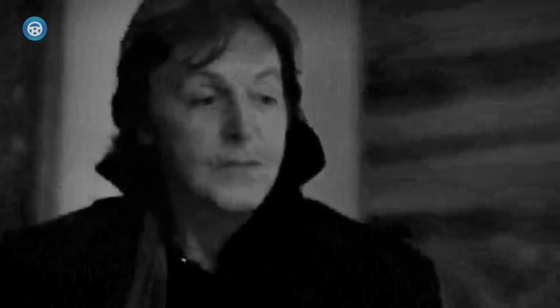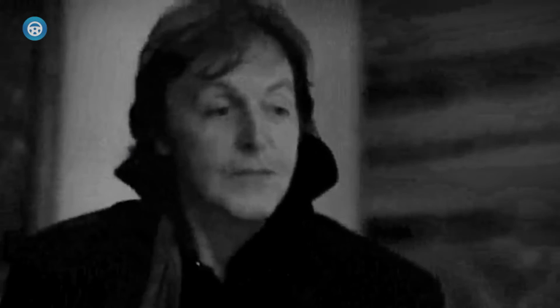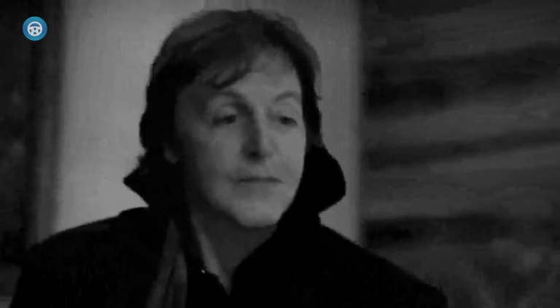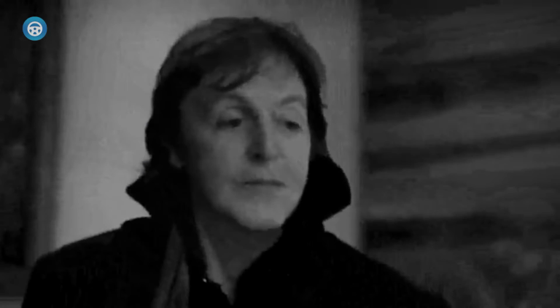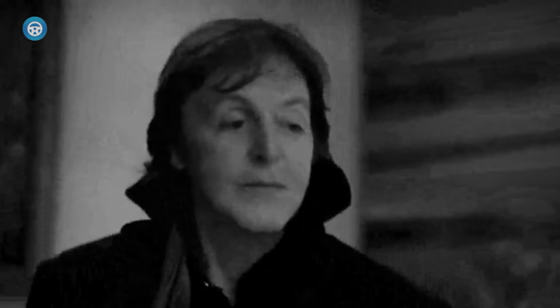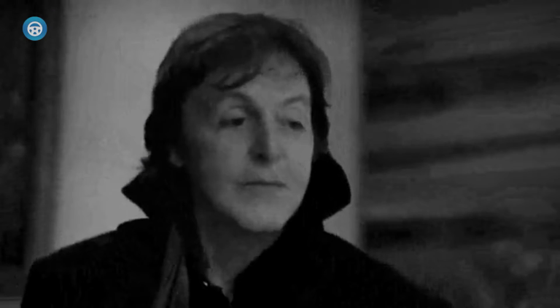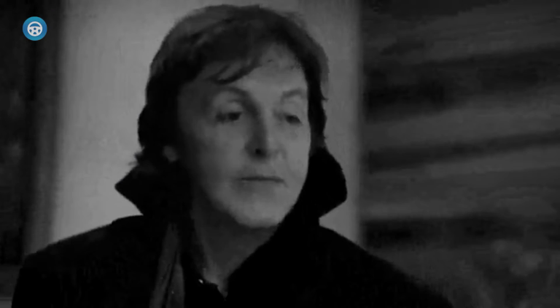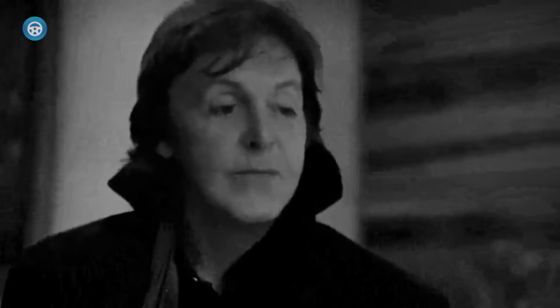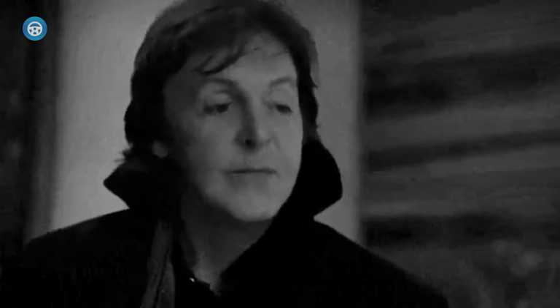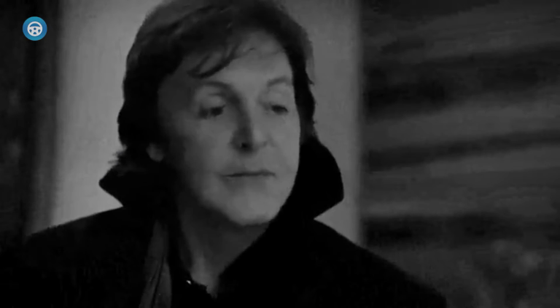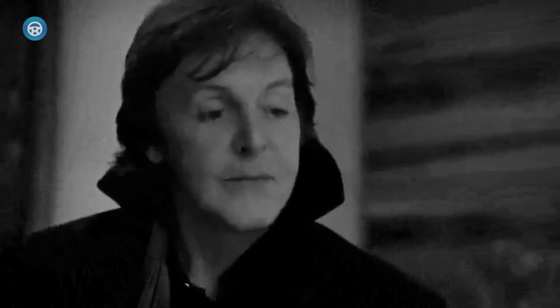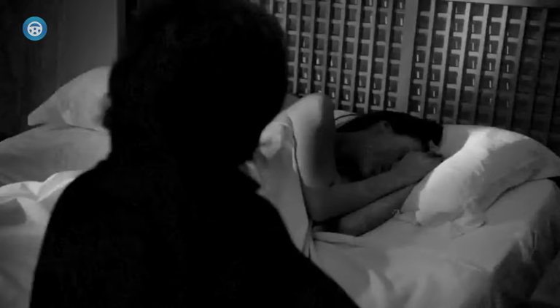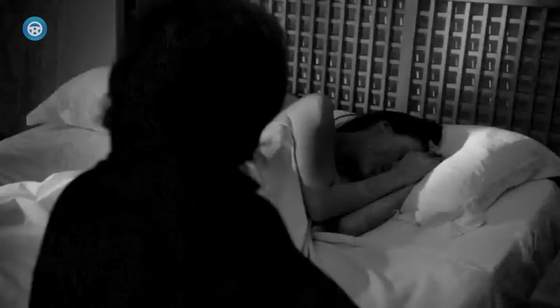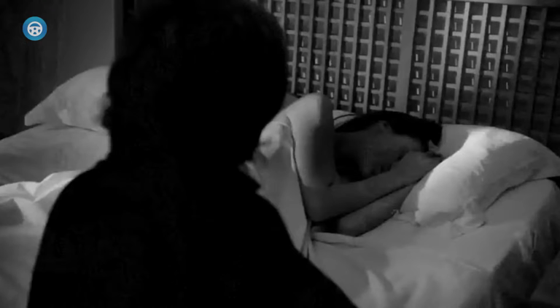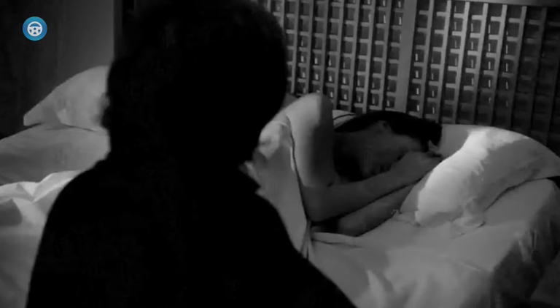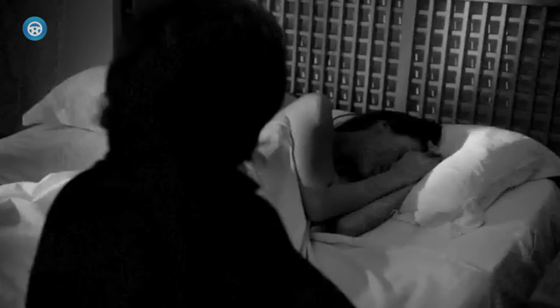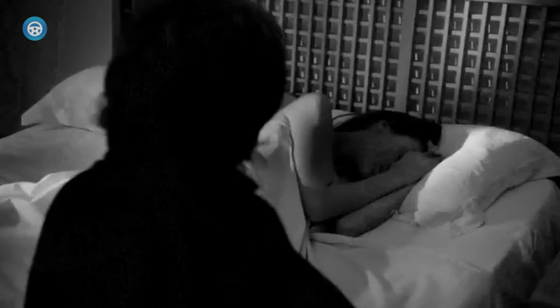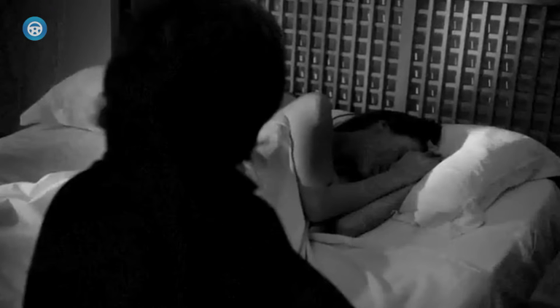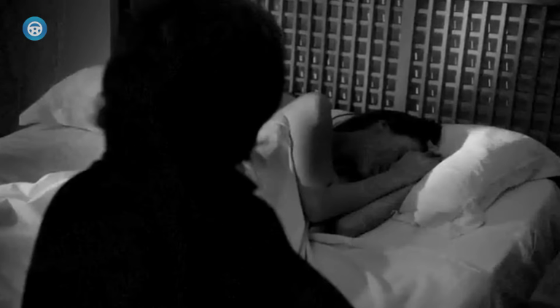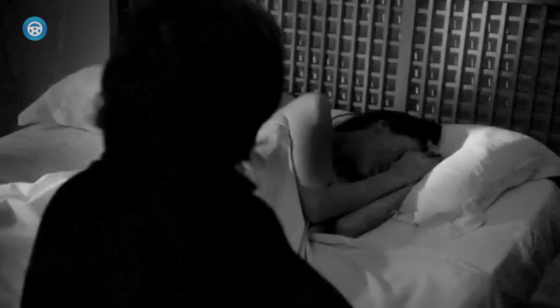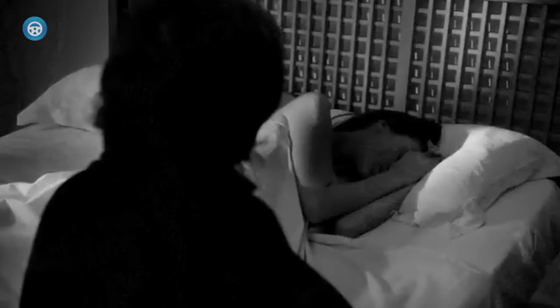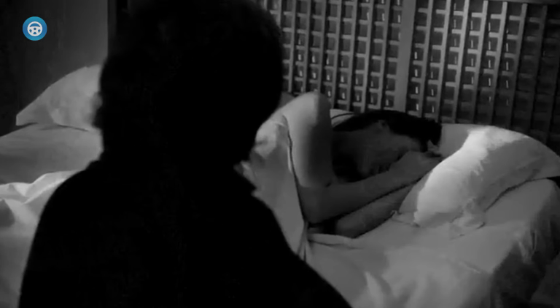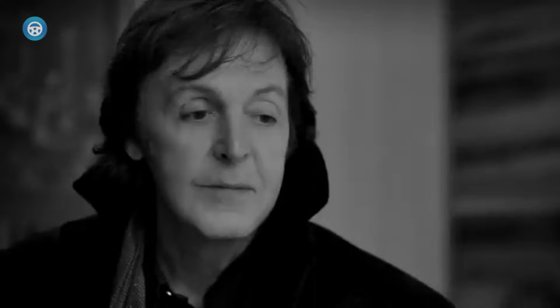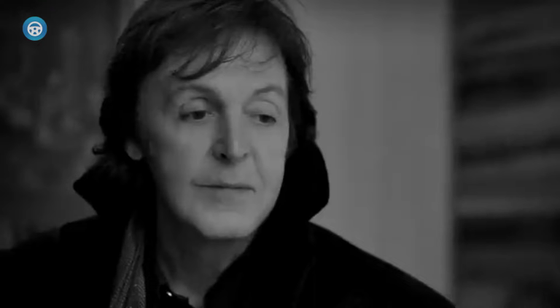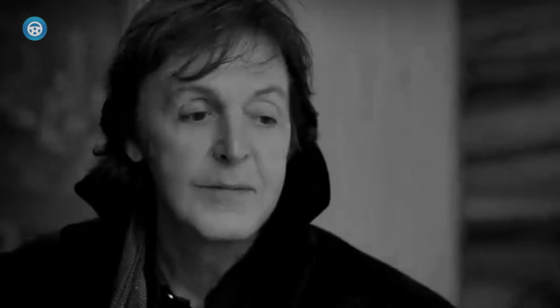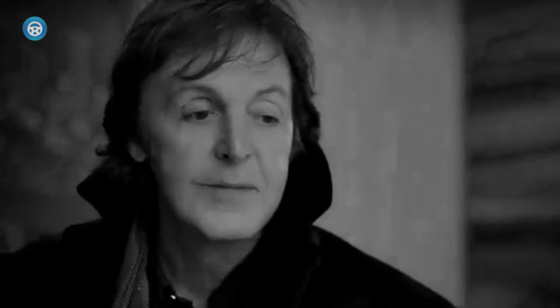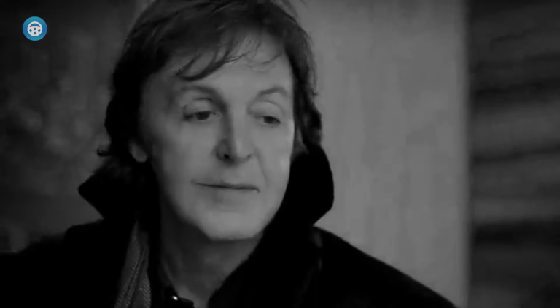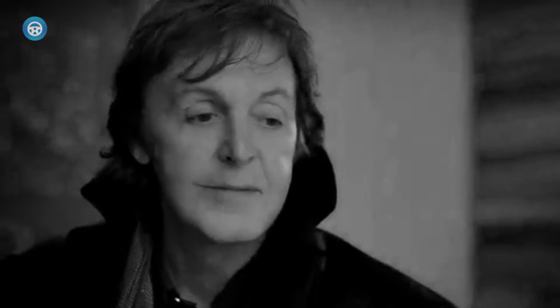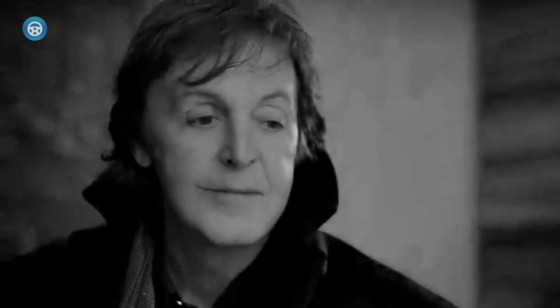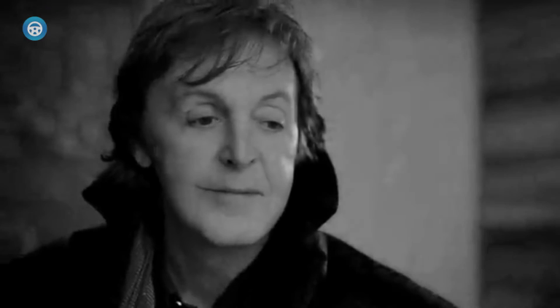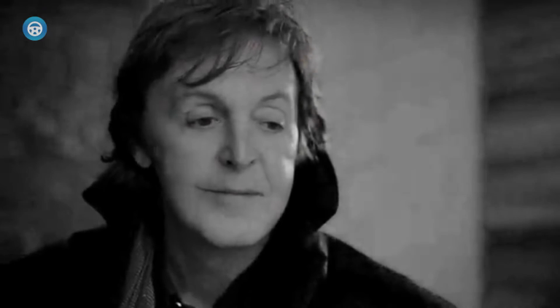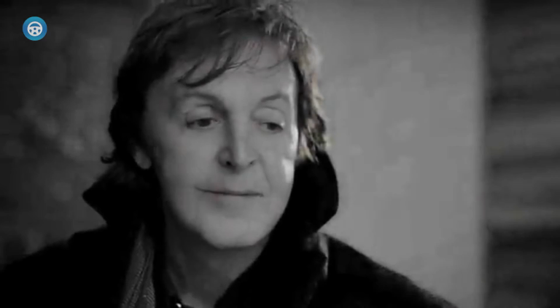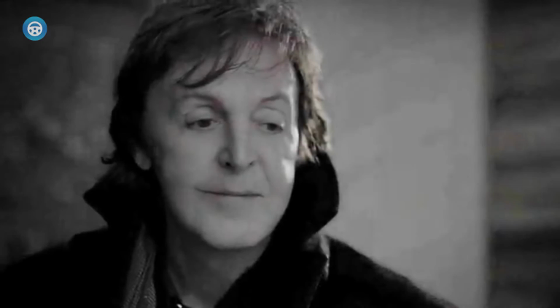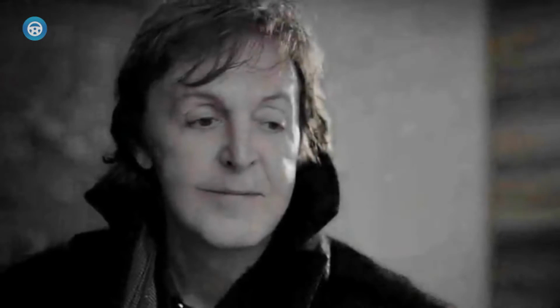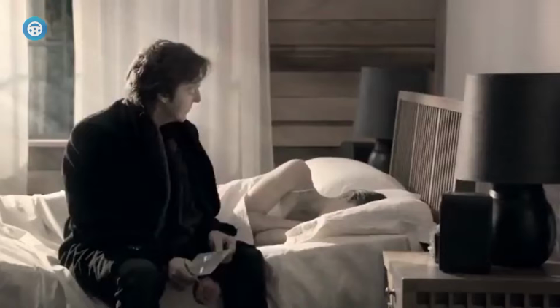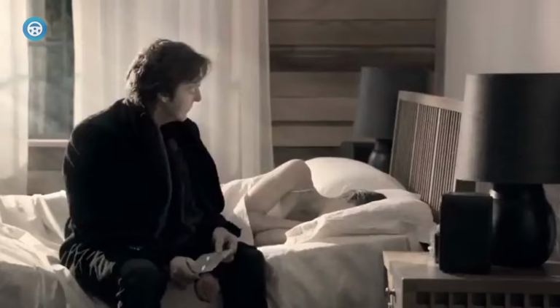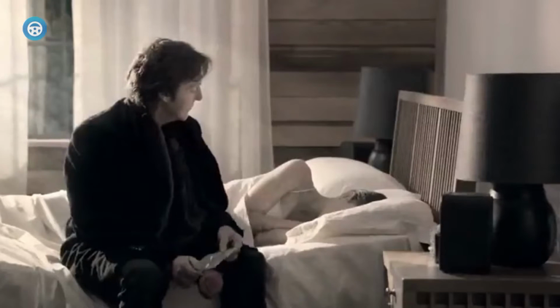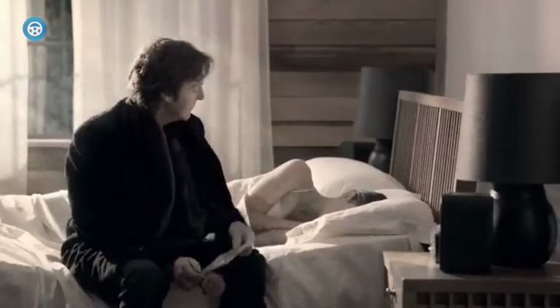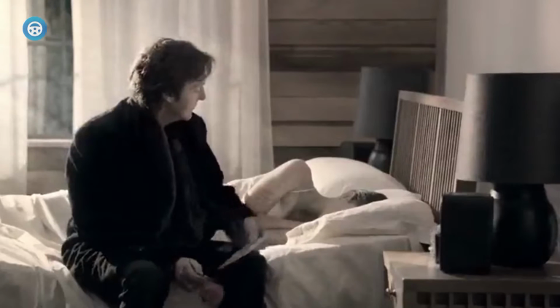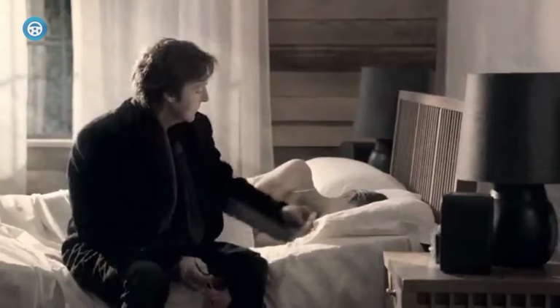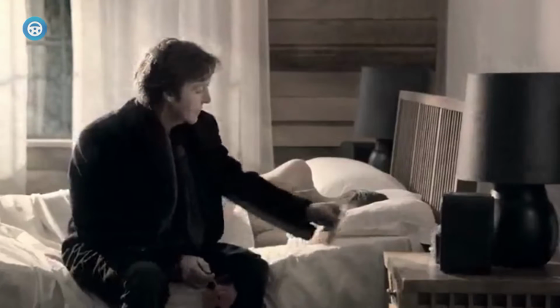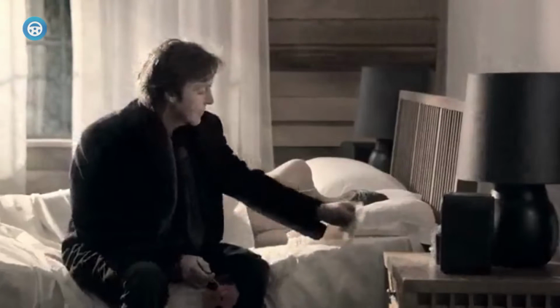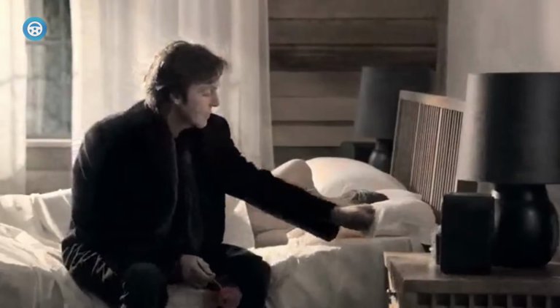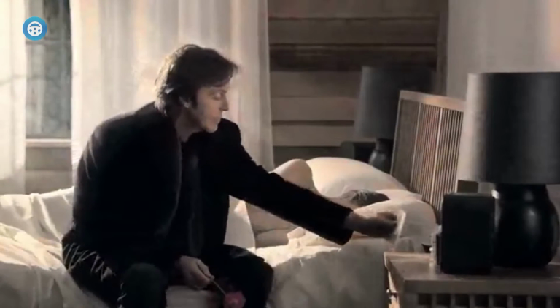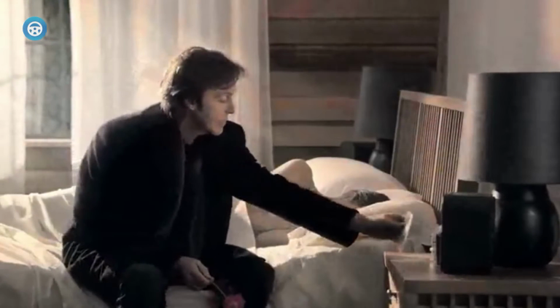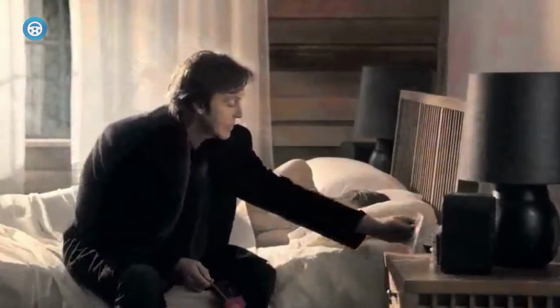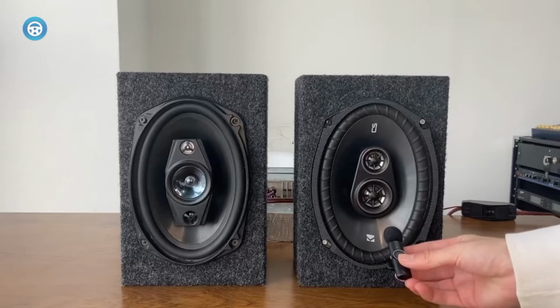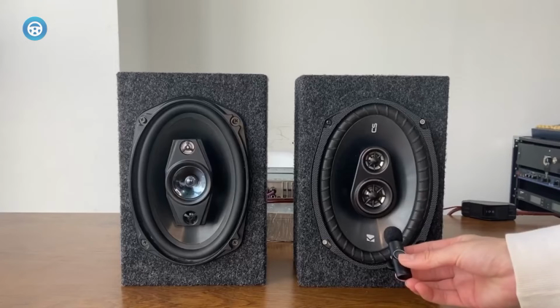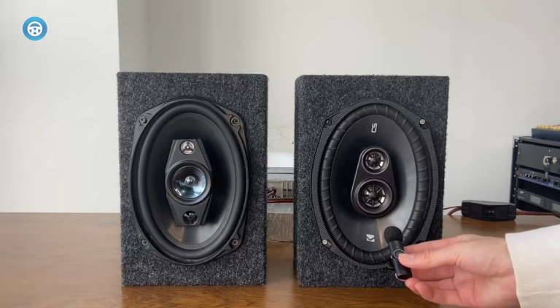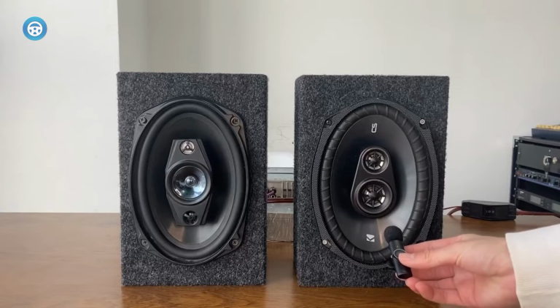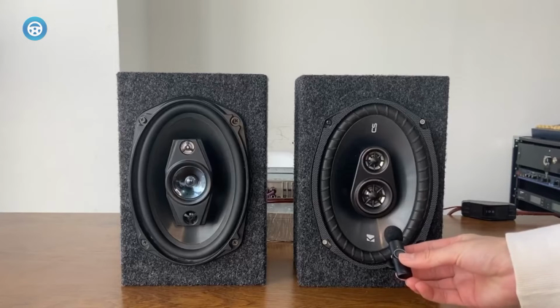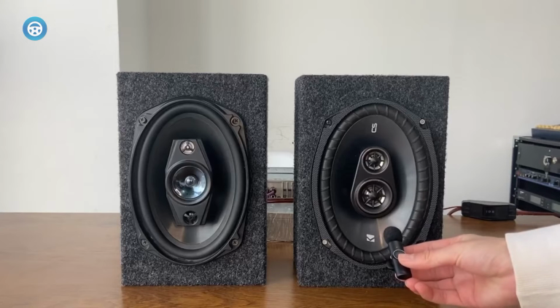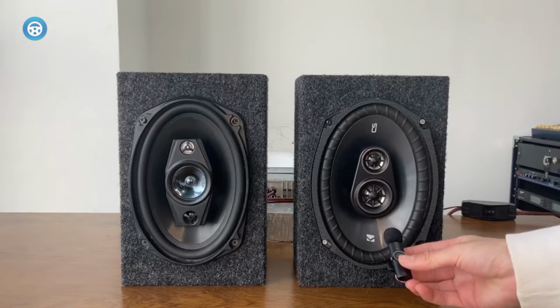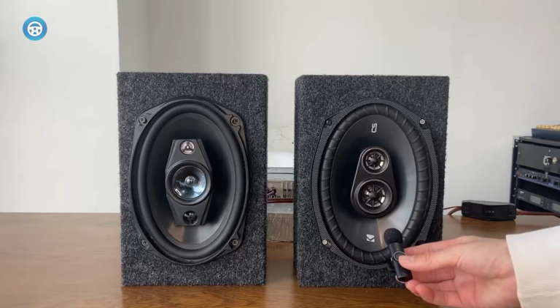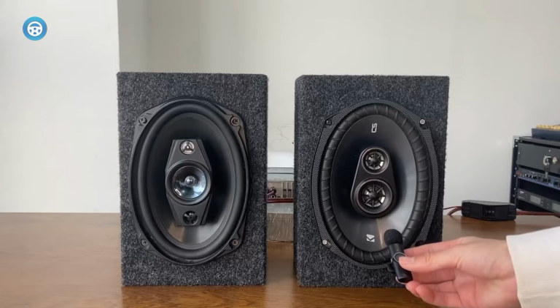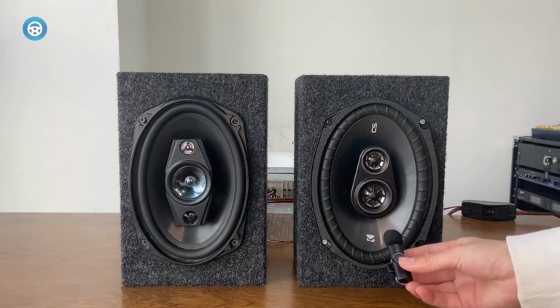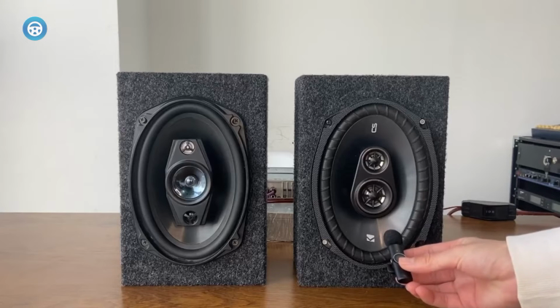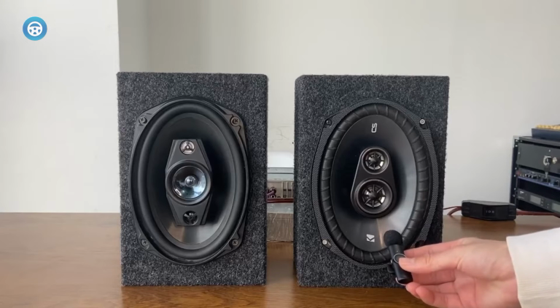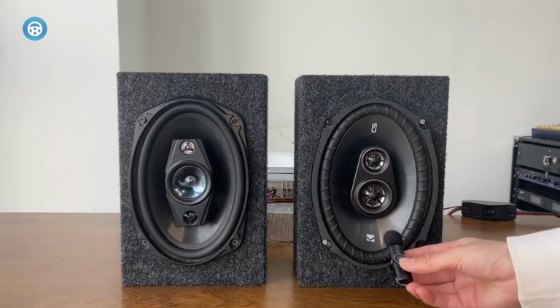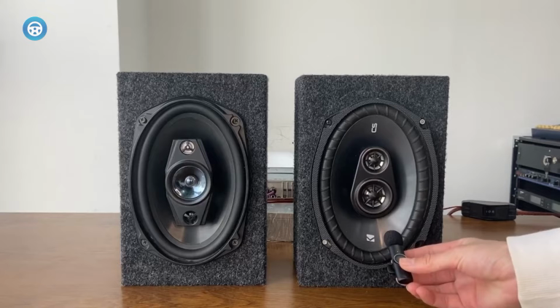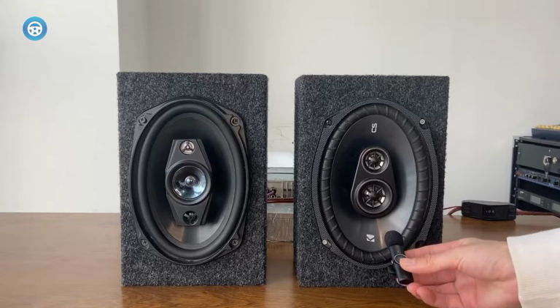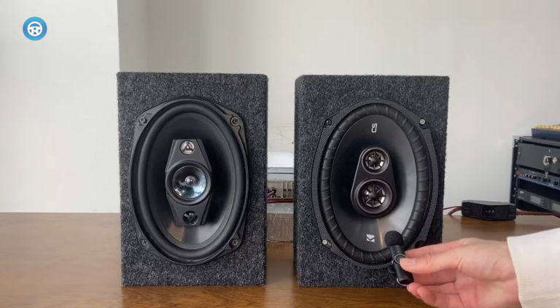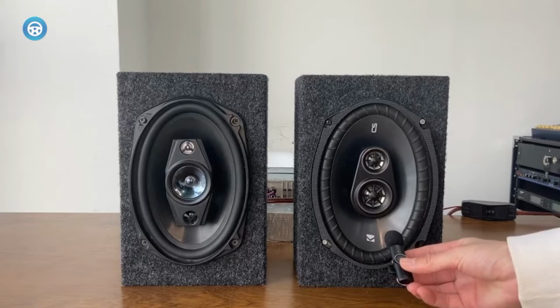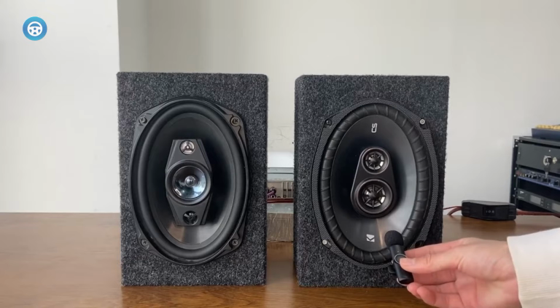We look at the best 6x9 speakers with deep bass. These speakers offer the best punch when it comes to thumping bass performance.